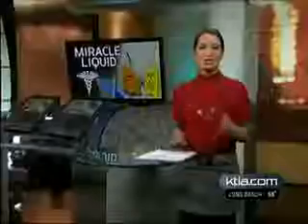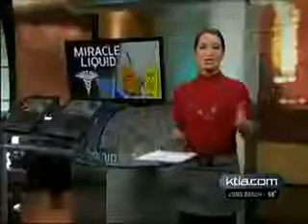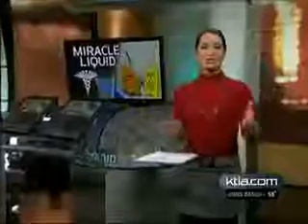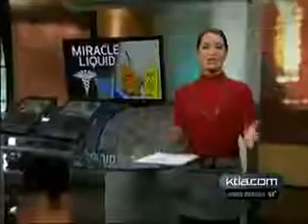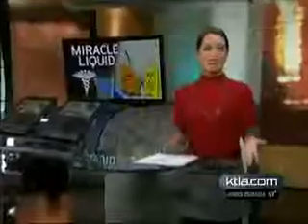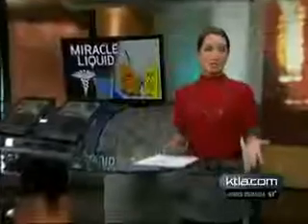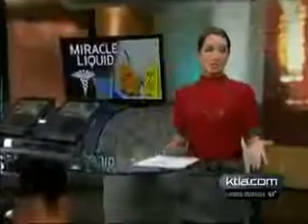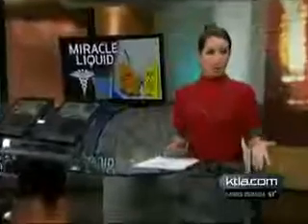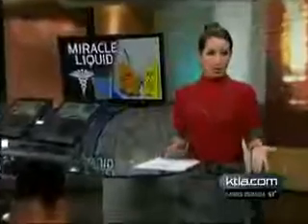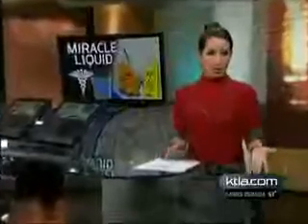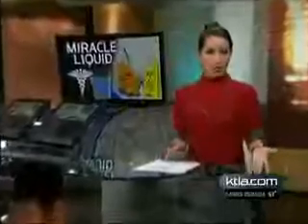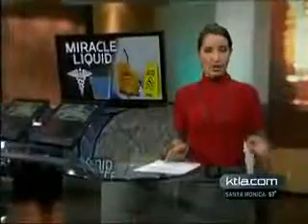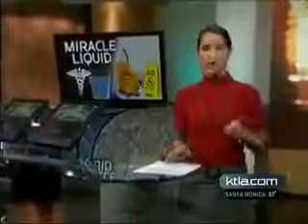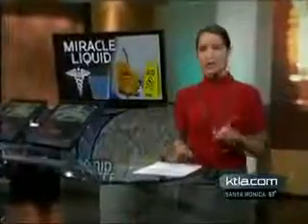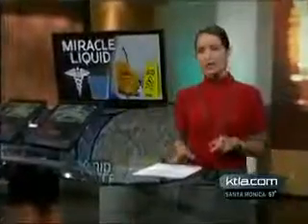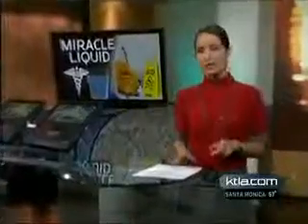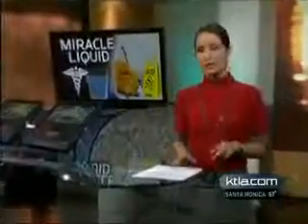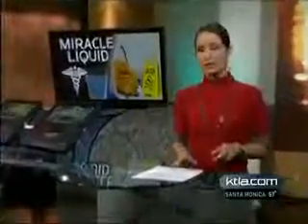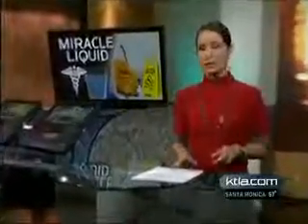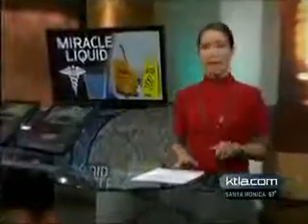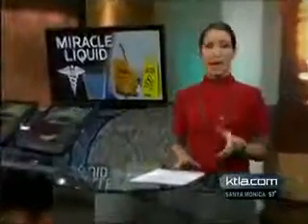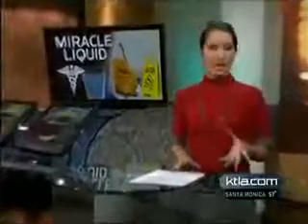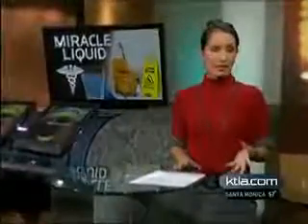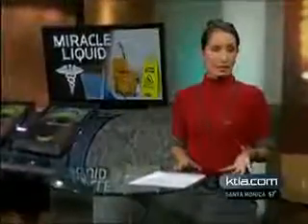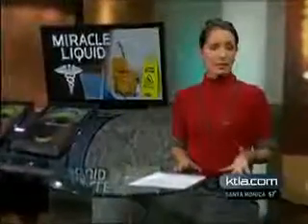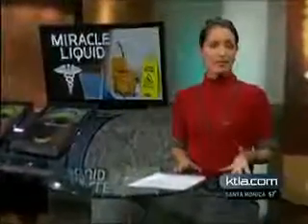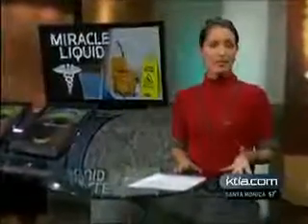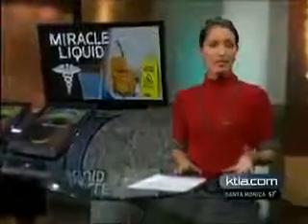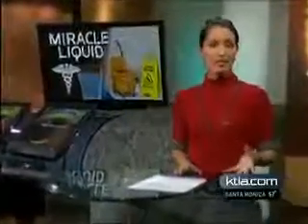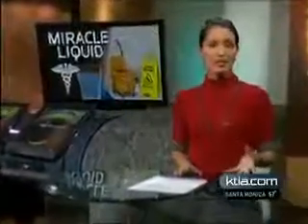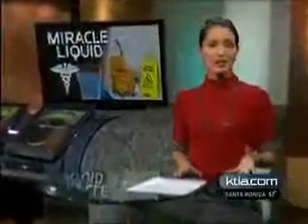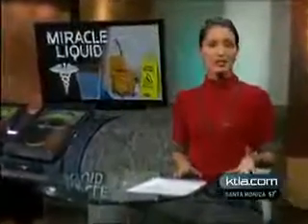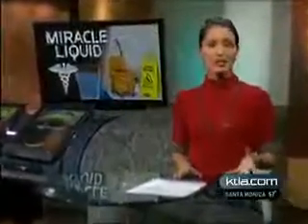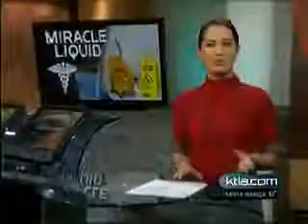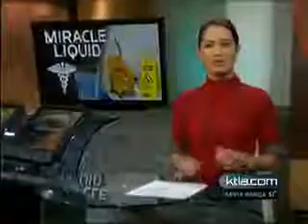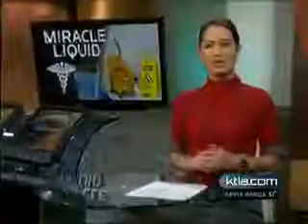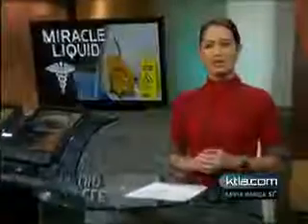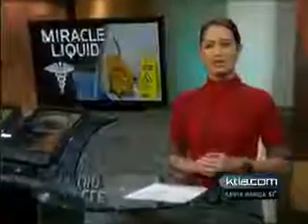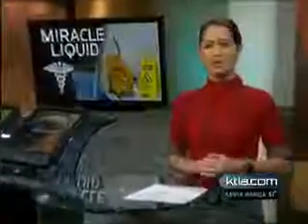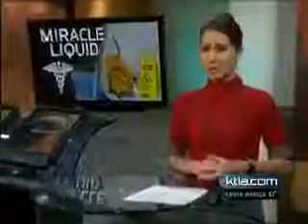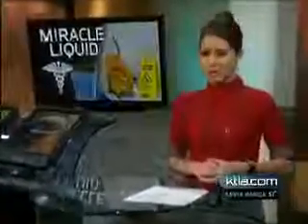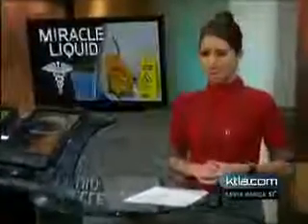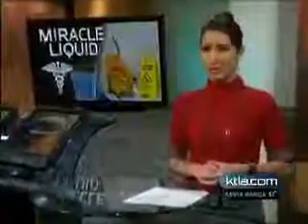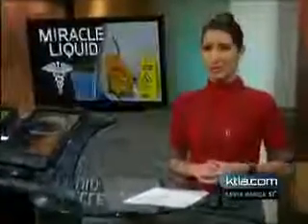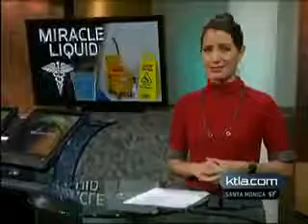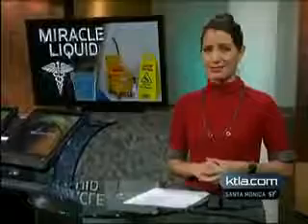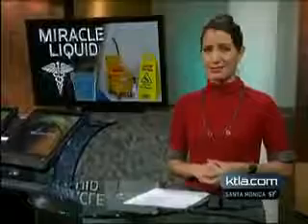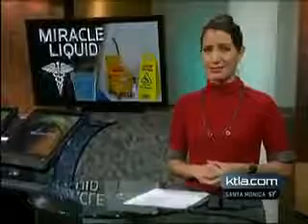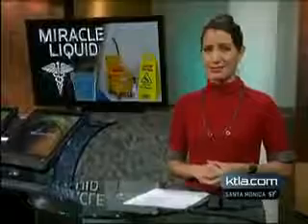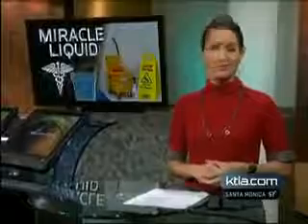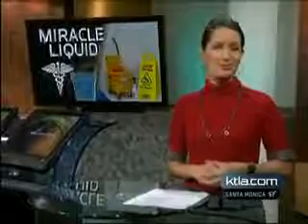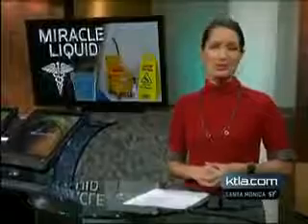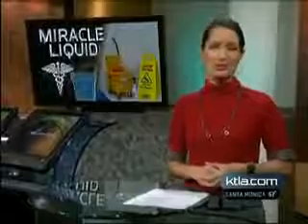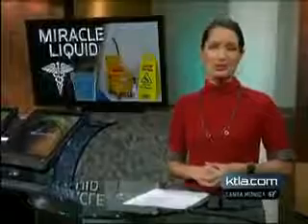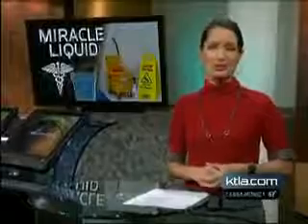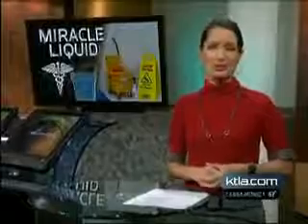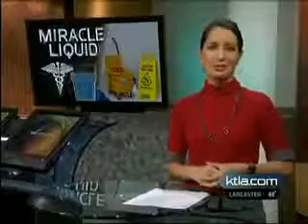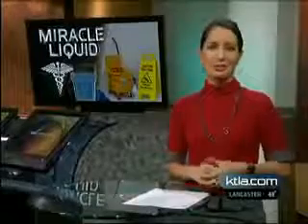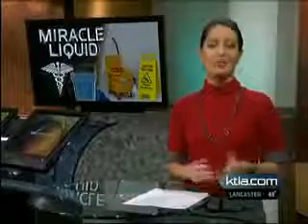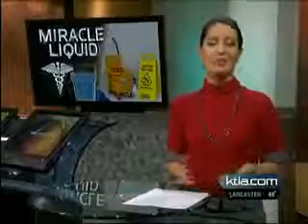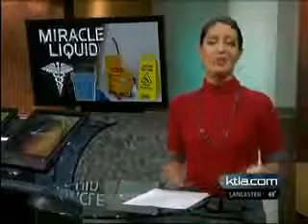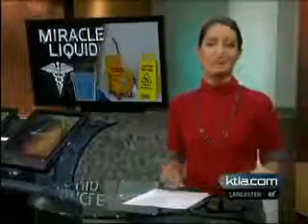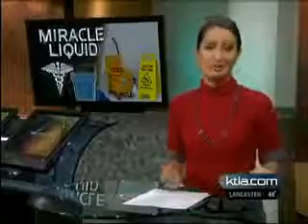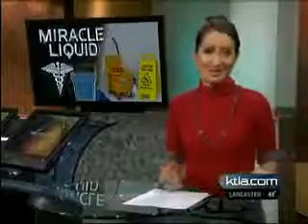It's a kitchen degreaser, a window cleaner, an athlete's foot healer — and, oh yeah, you can drink it. But is this miracle liquid the real deal?